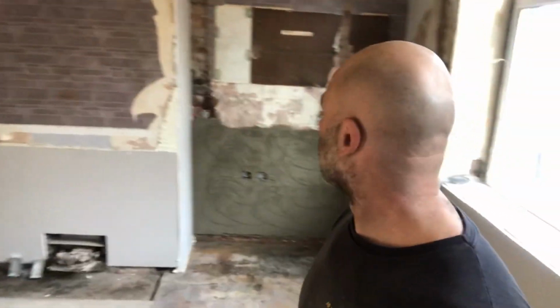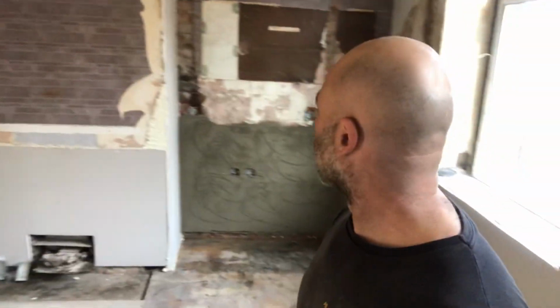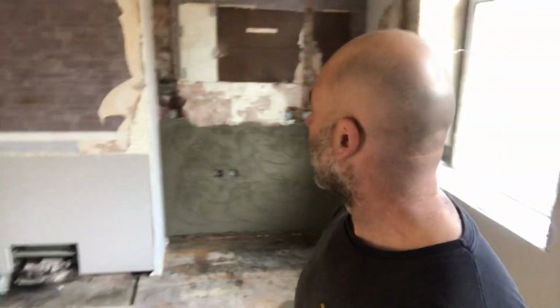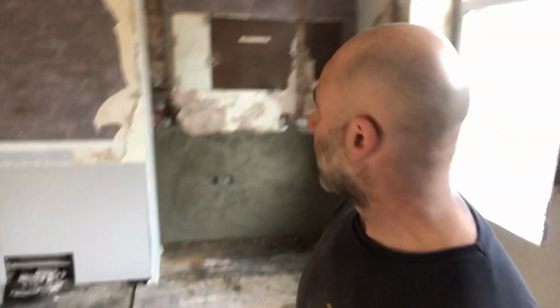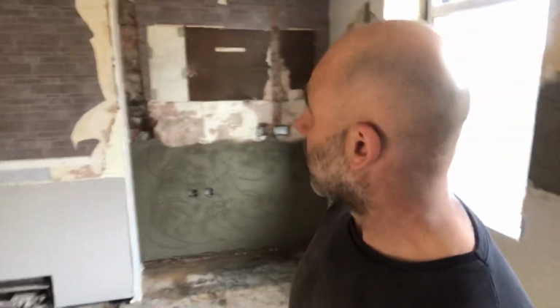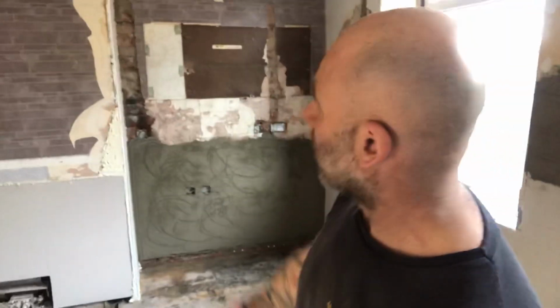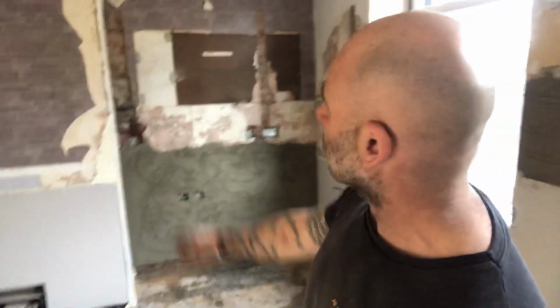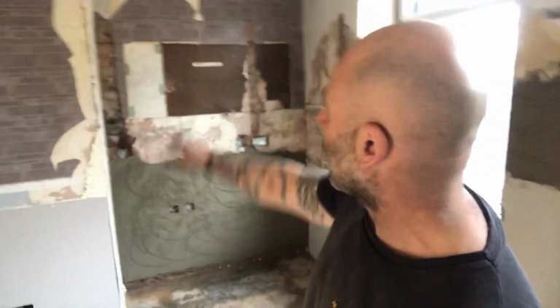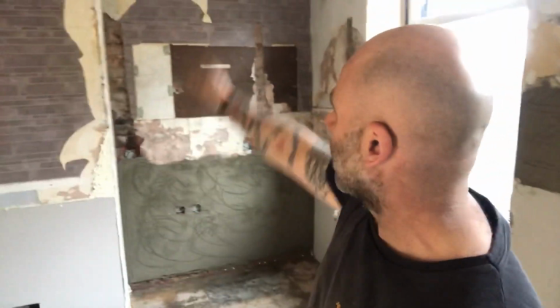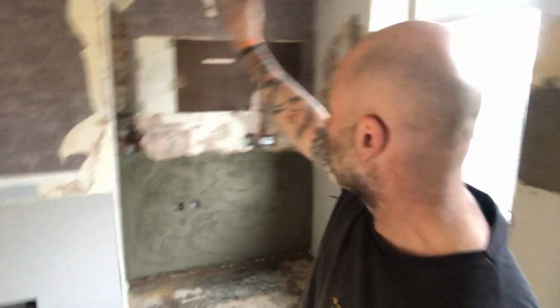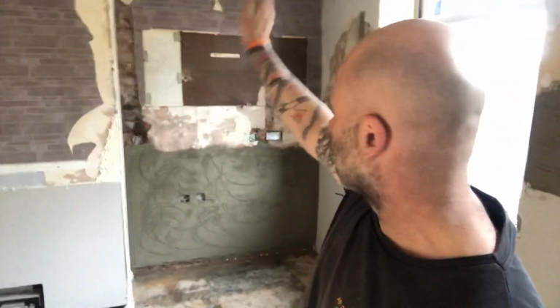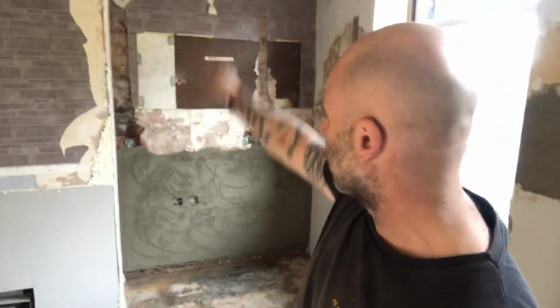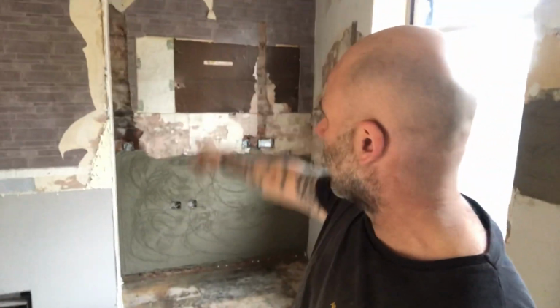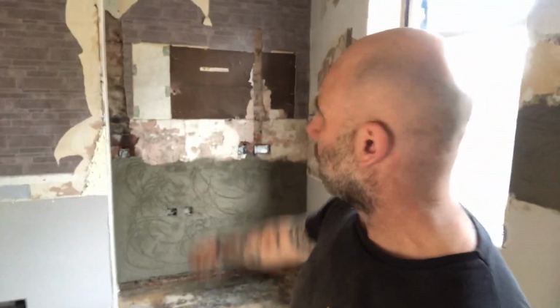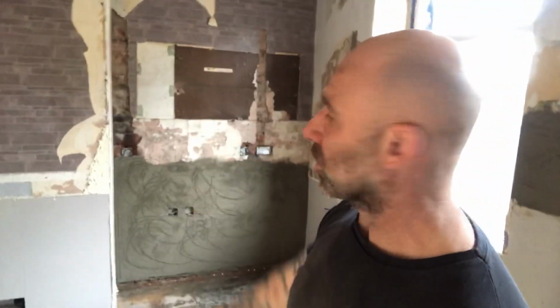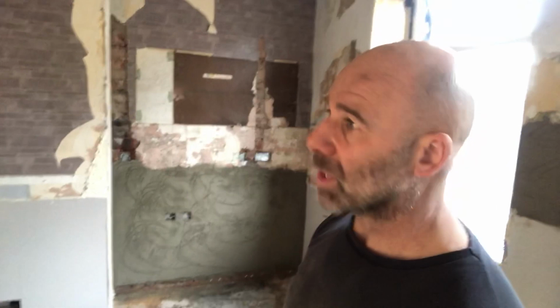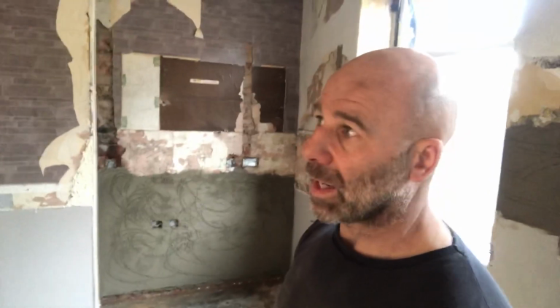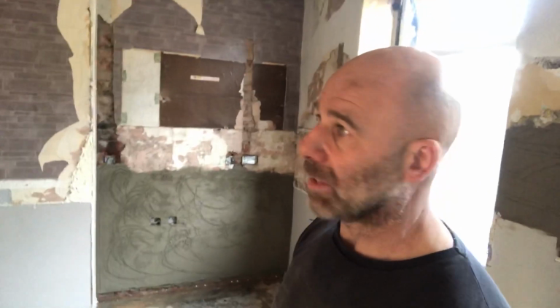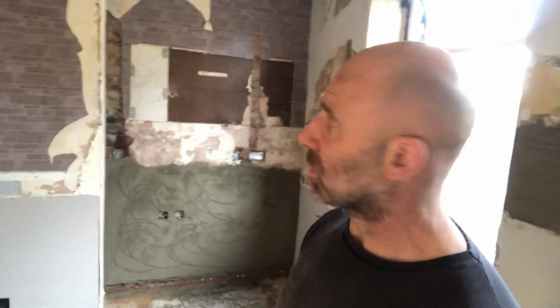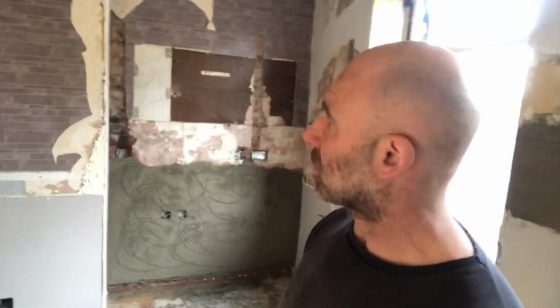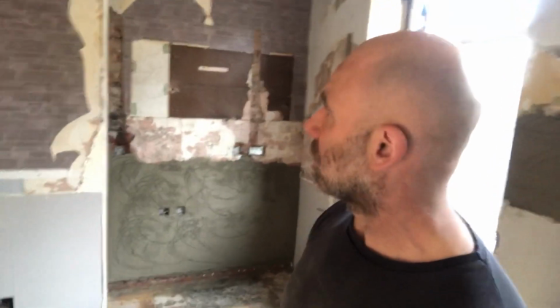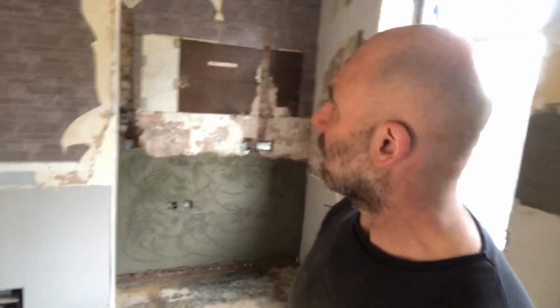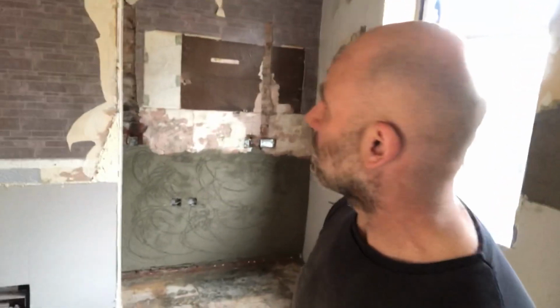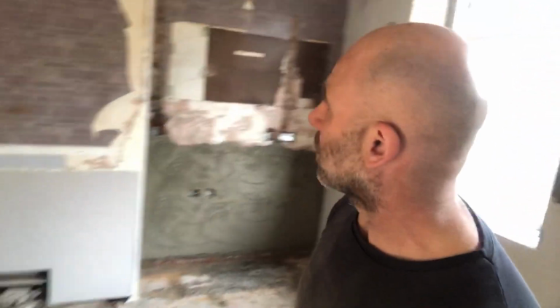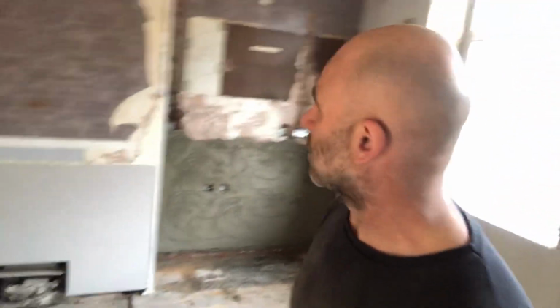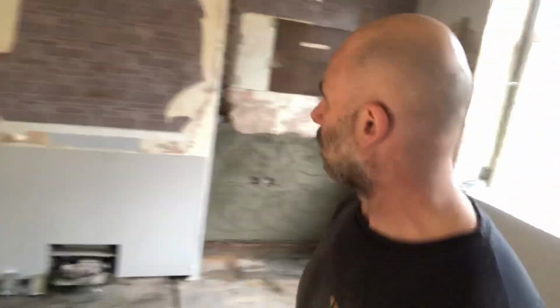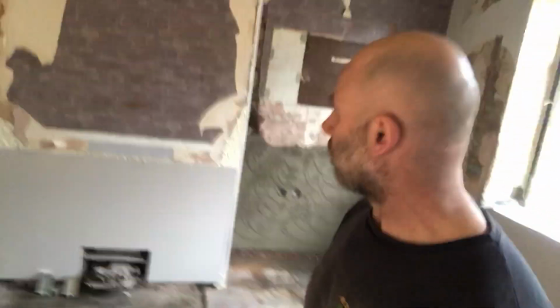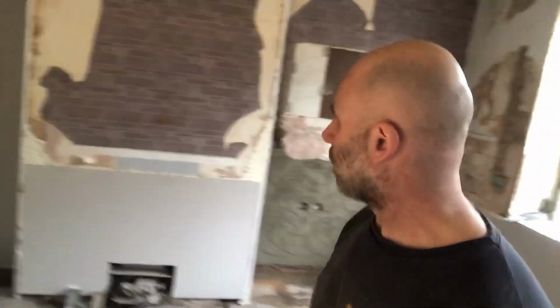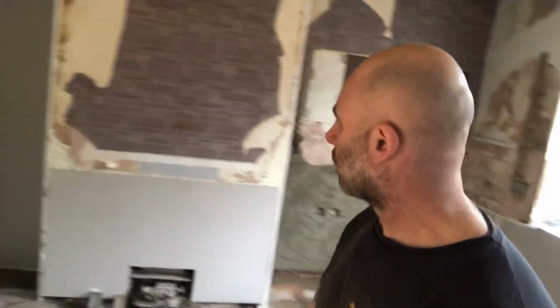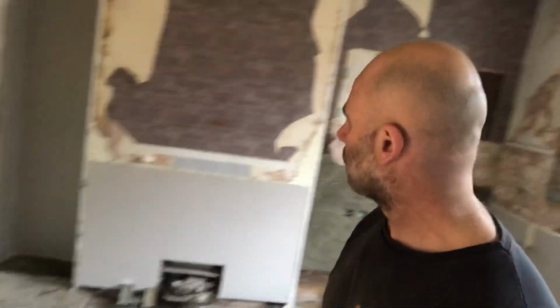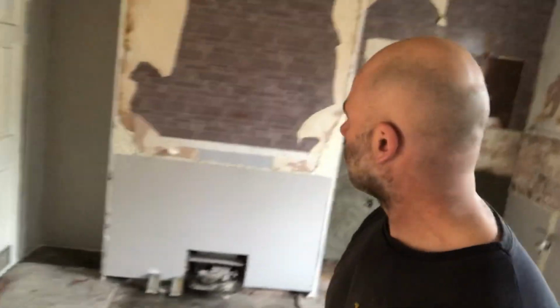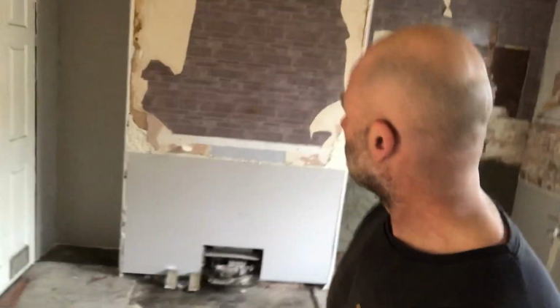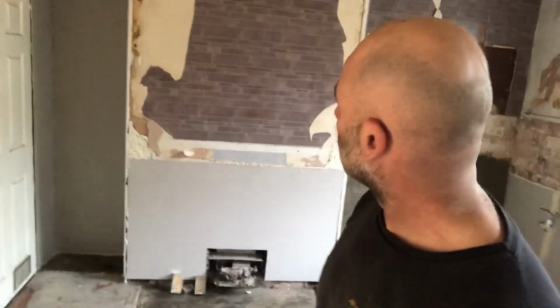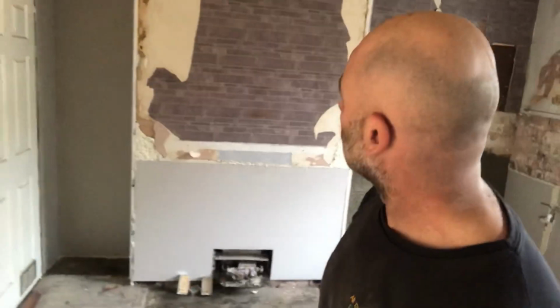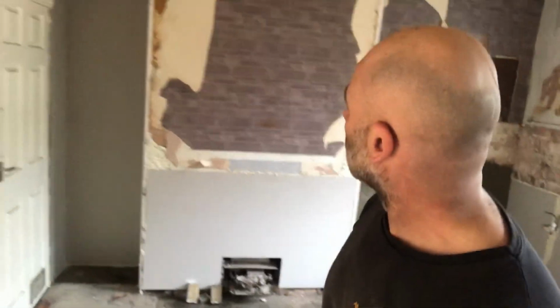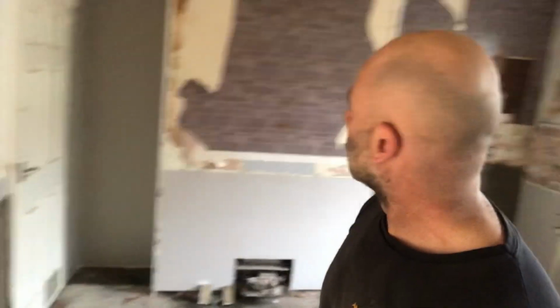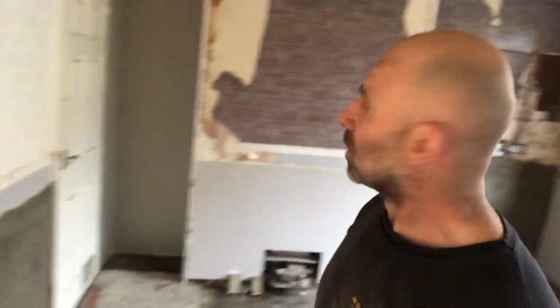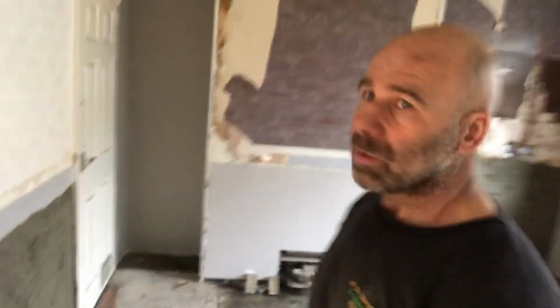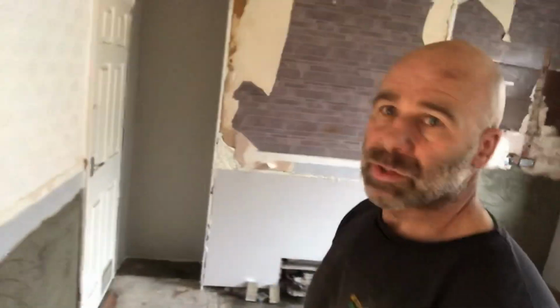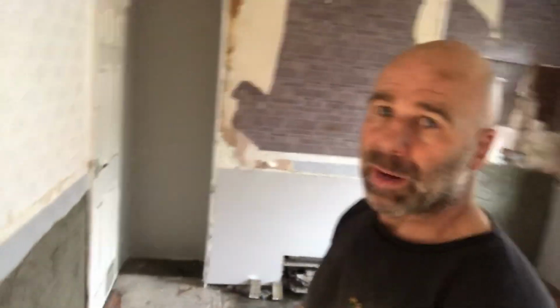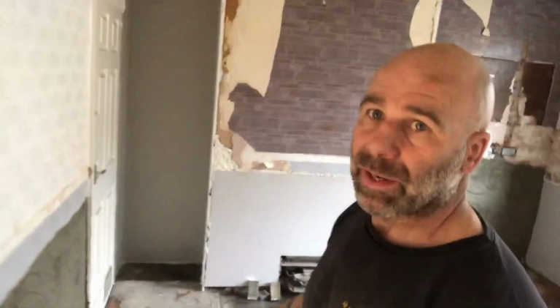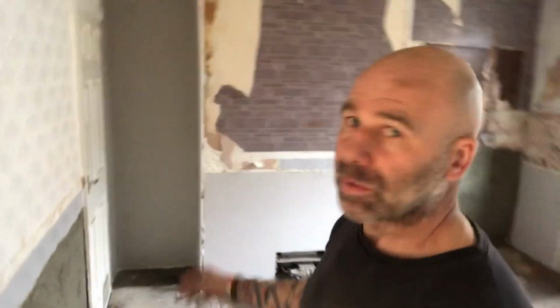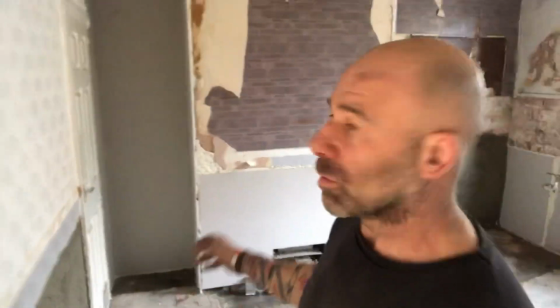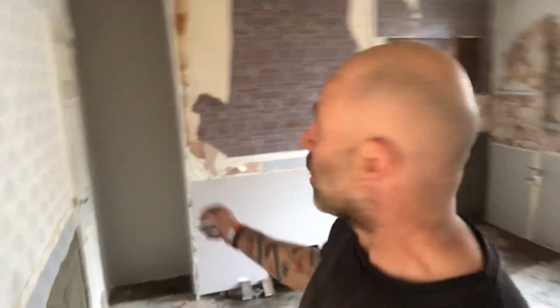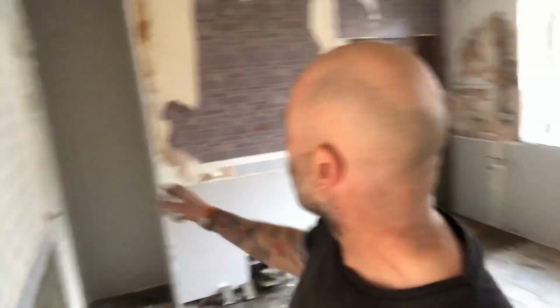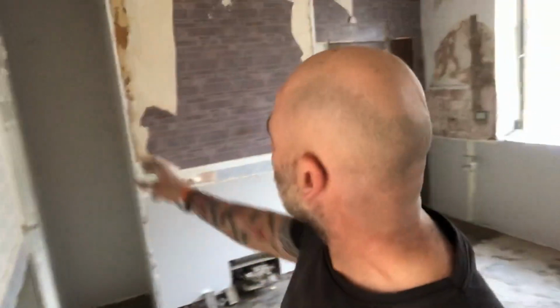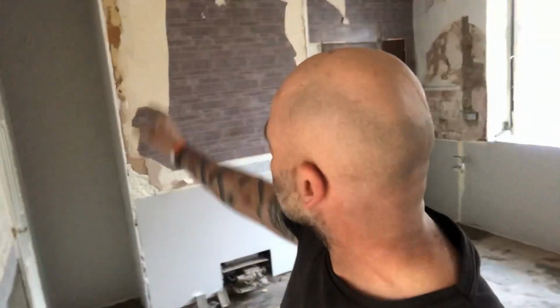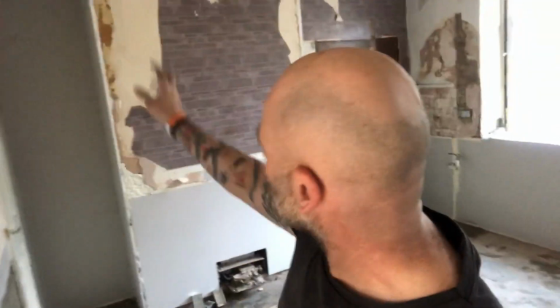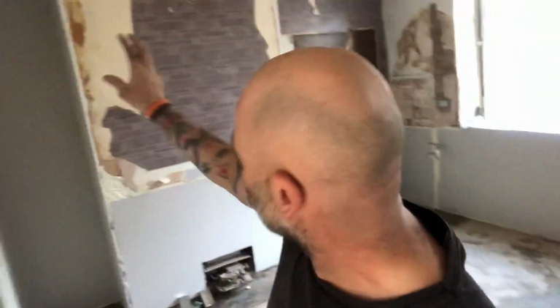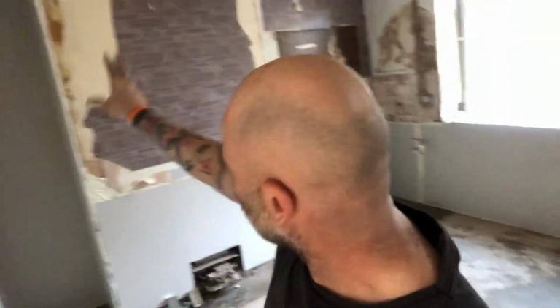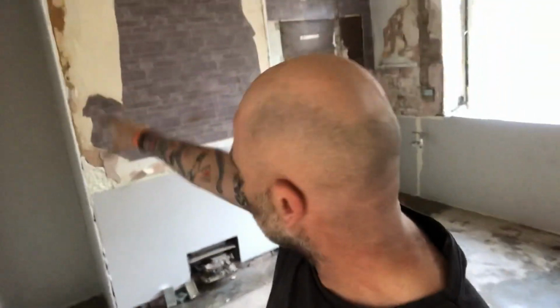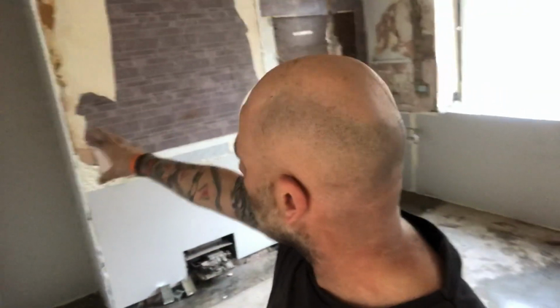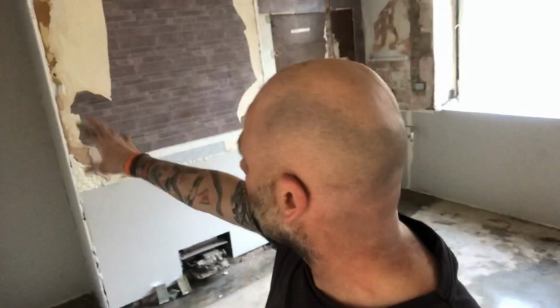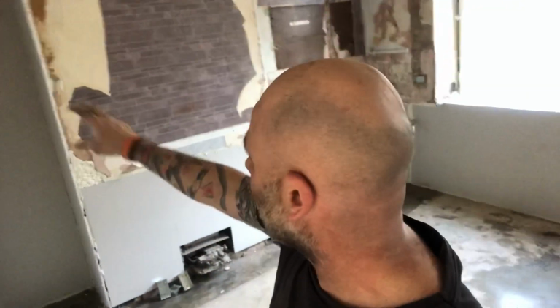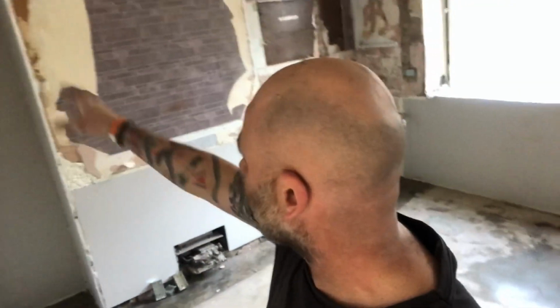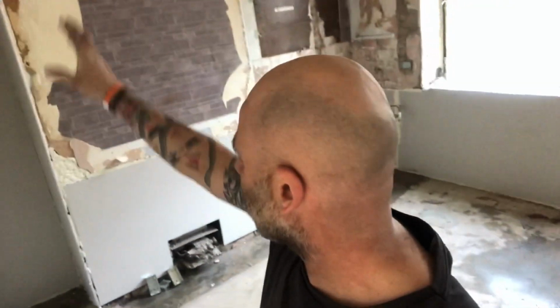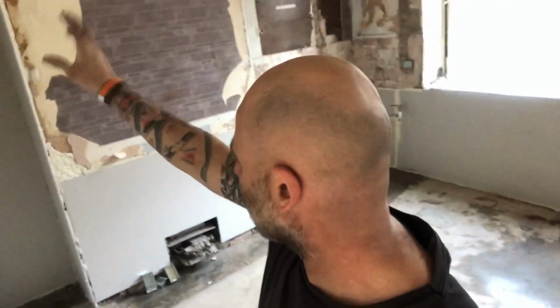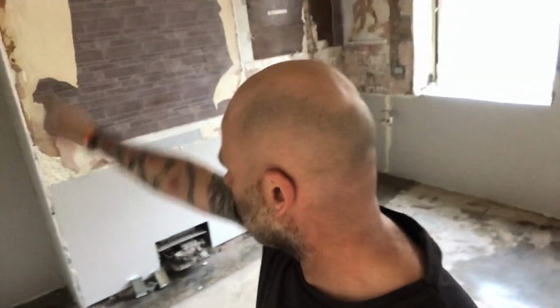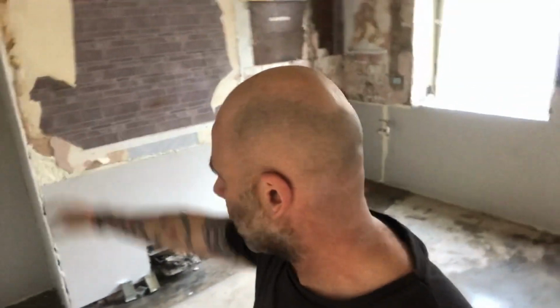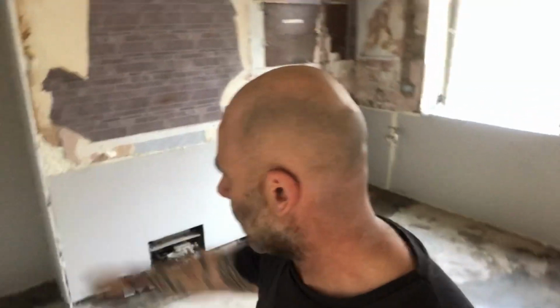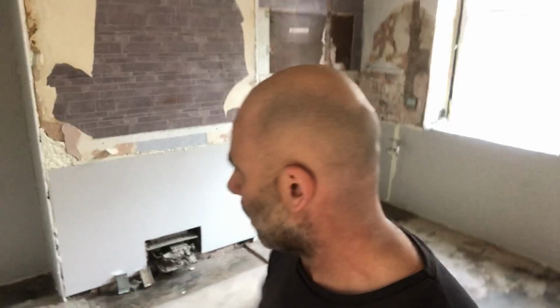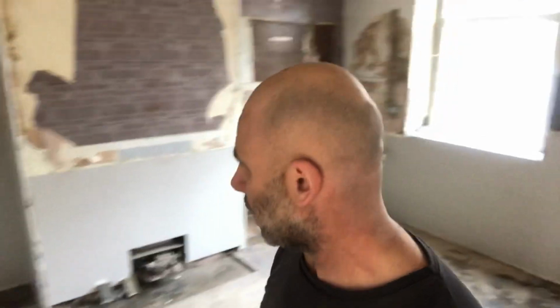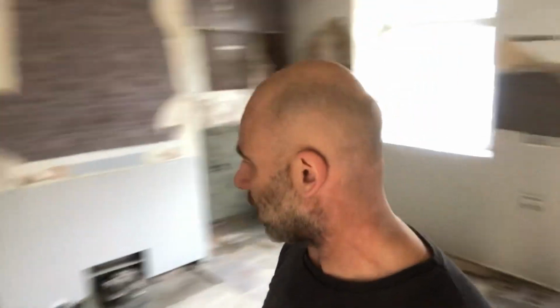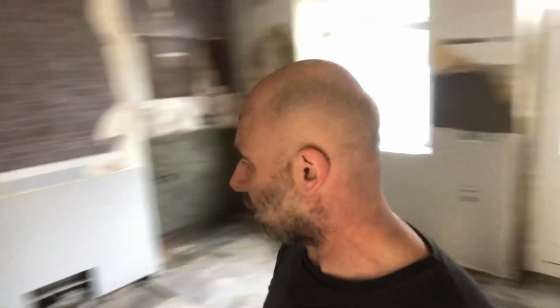Rather than us skimming the bottom bit and then the plasterer skimming down from there, it'll be better off leaving it for the plasterer to do a full skim all the way down. That's why I've done the sides, neatened it up, smacked it up on that side and the back and down here.